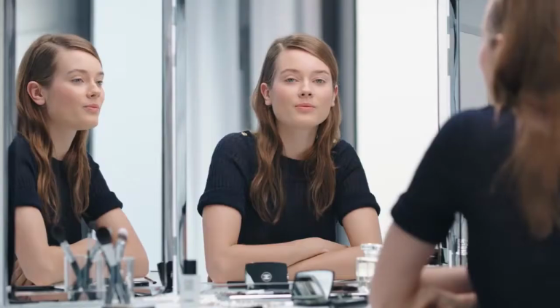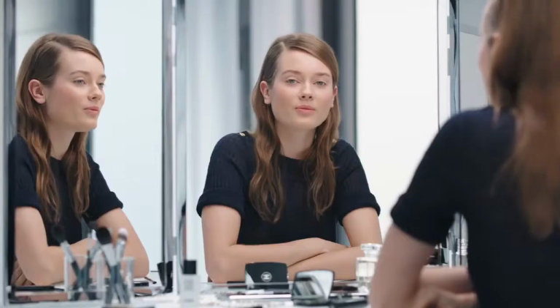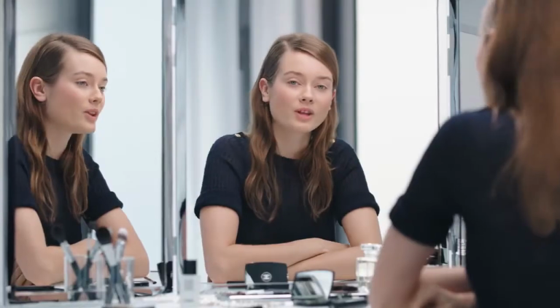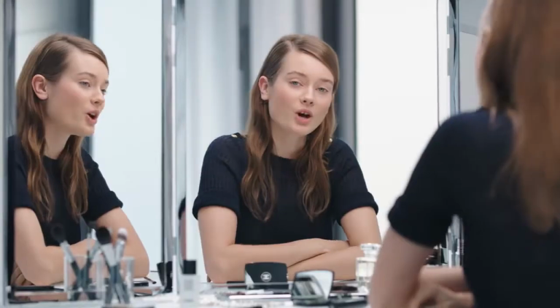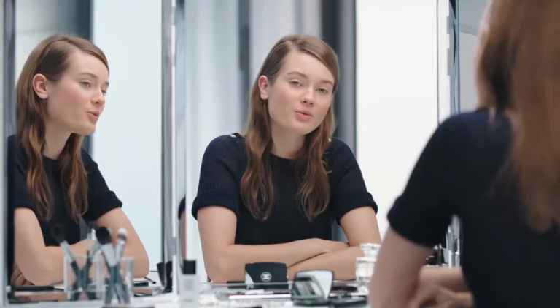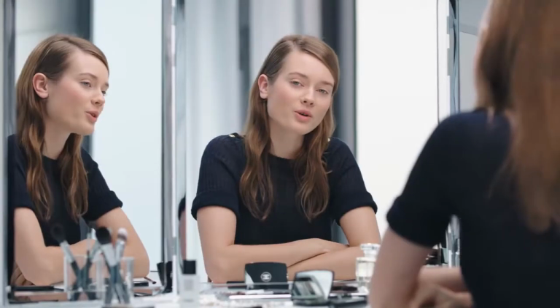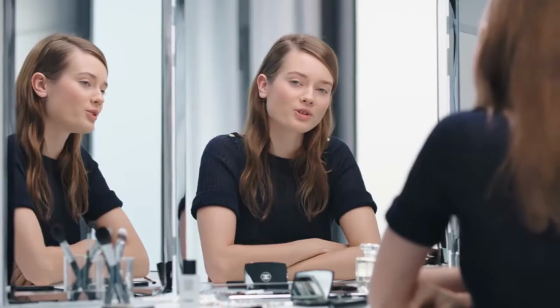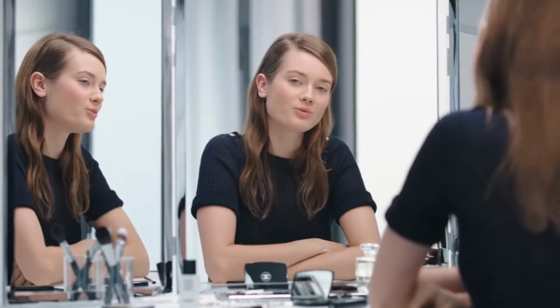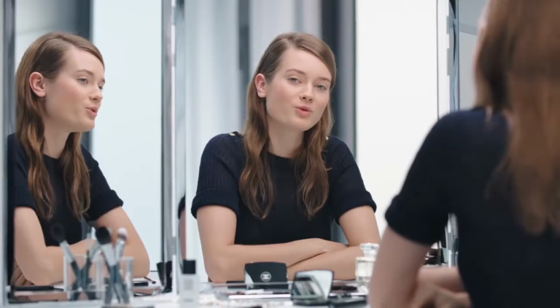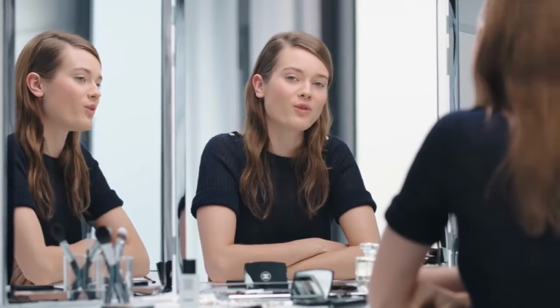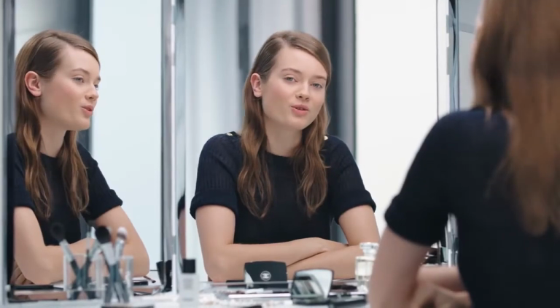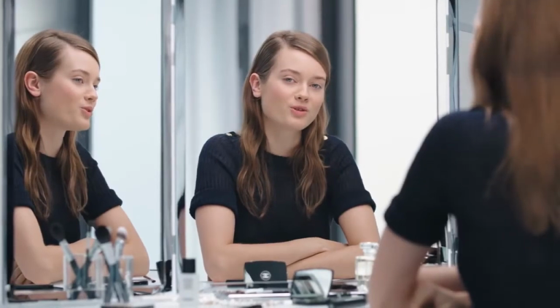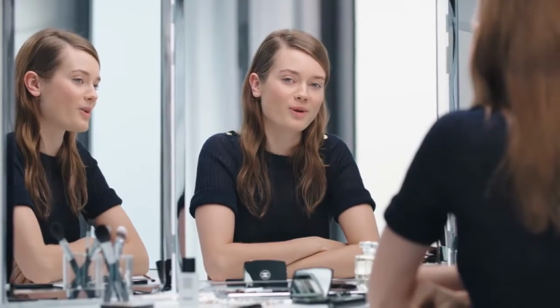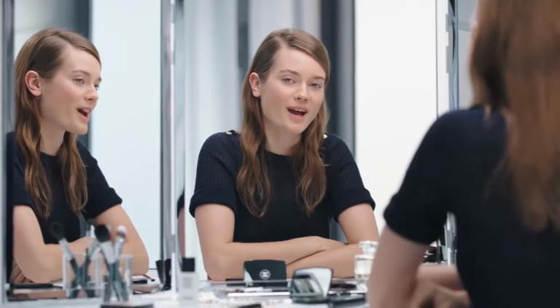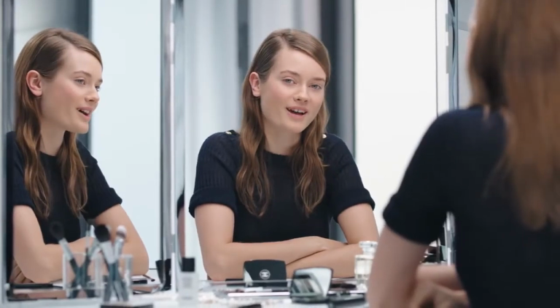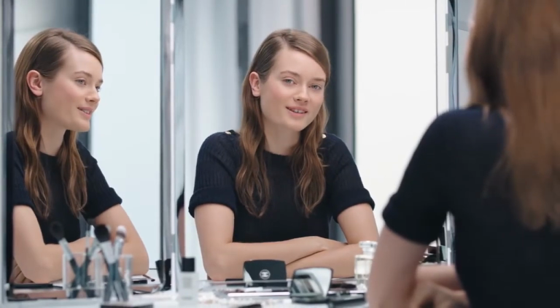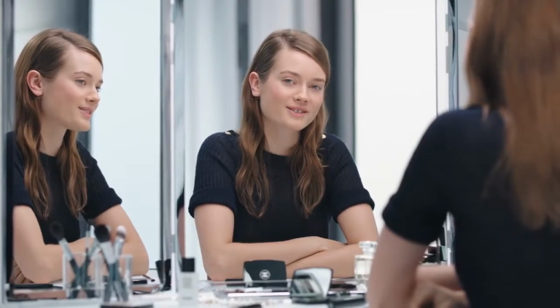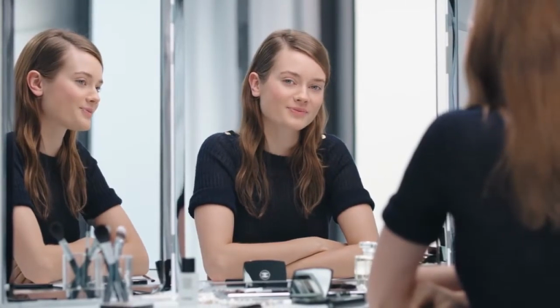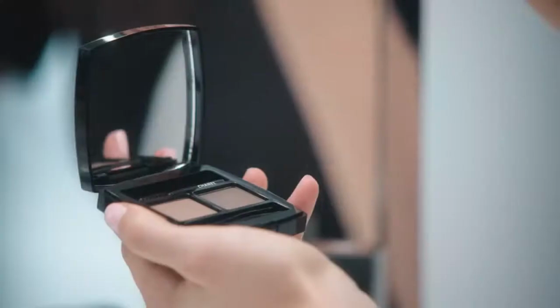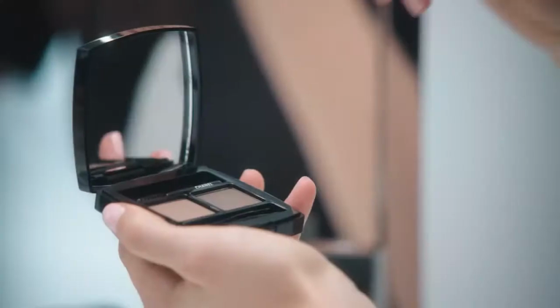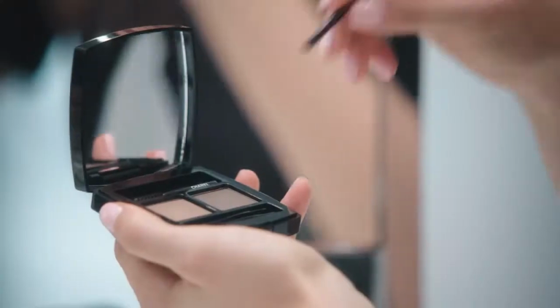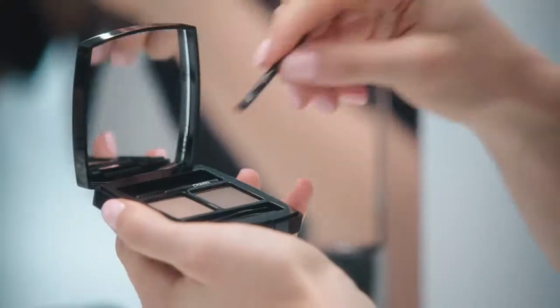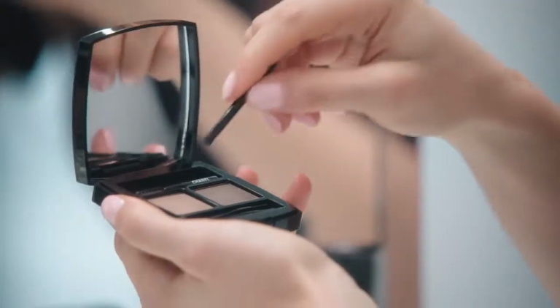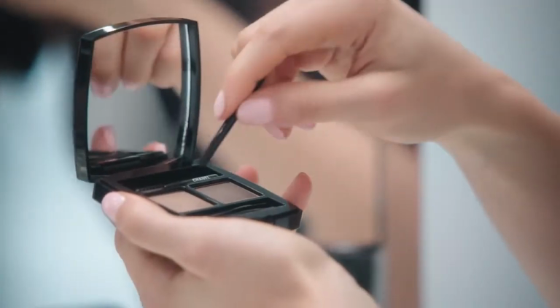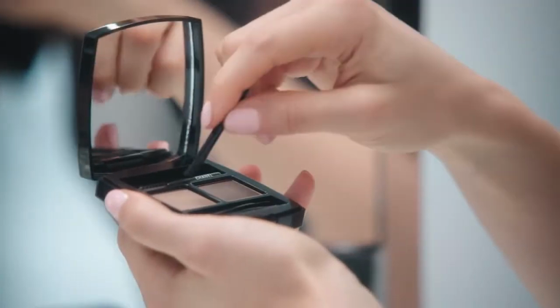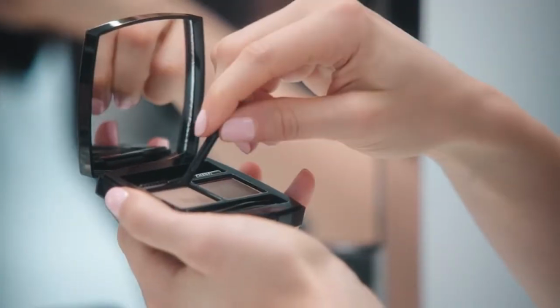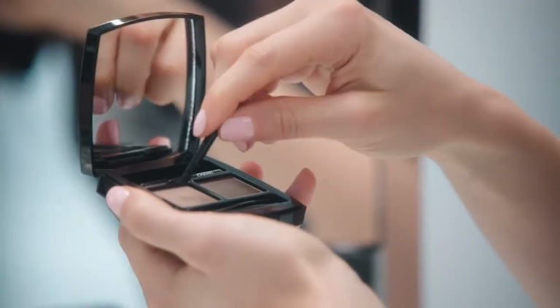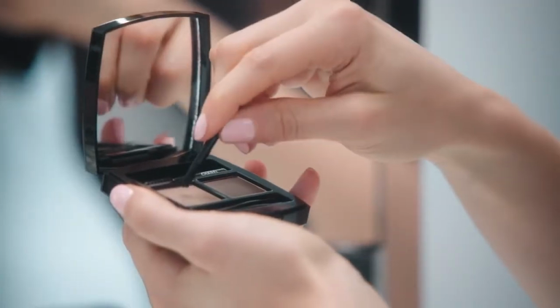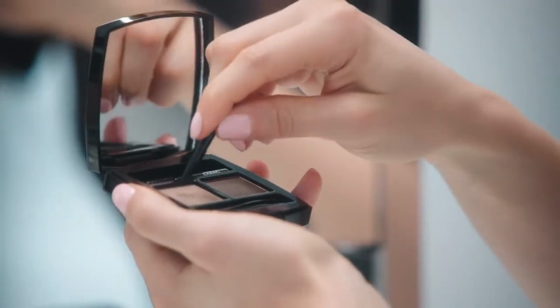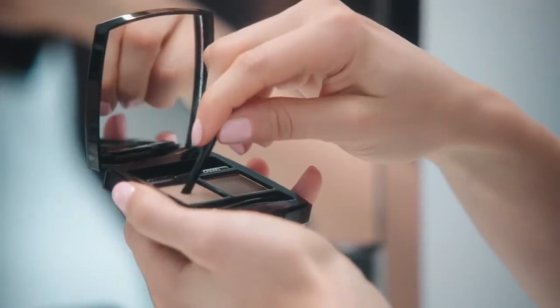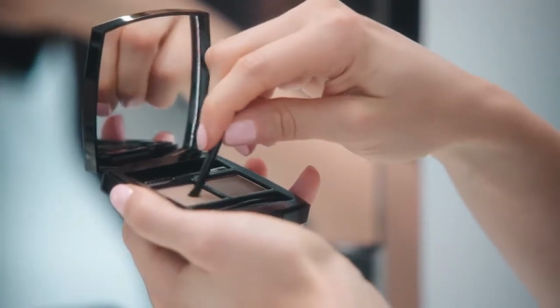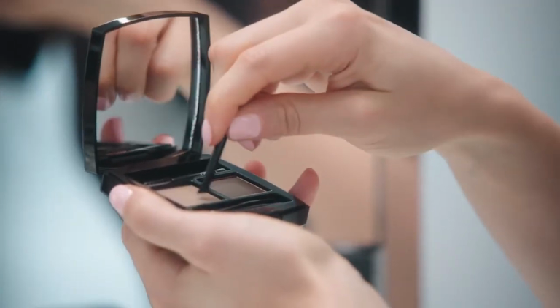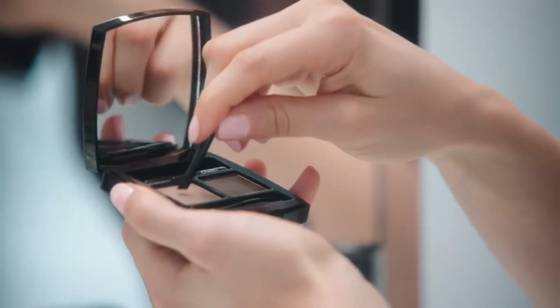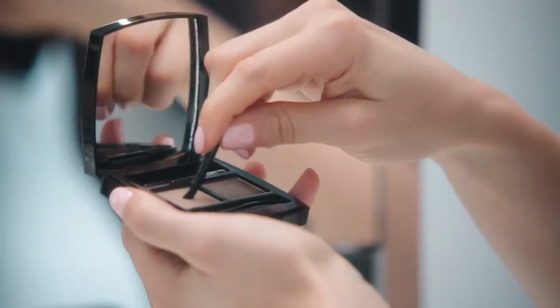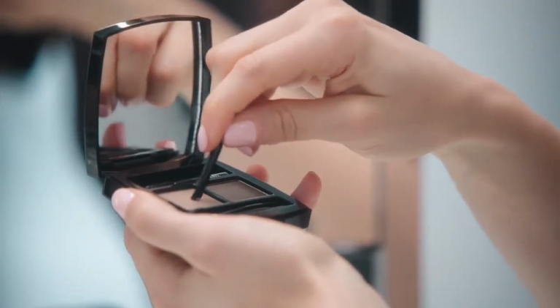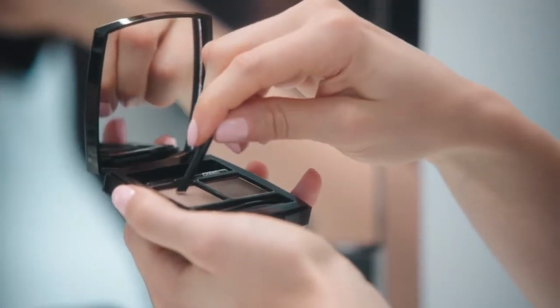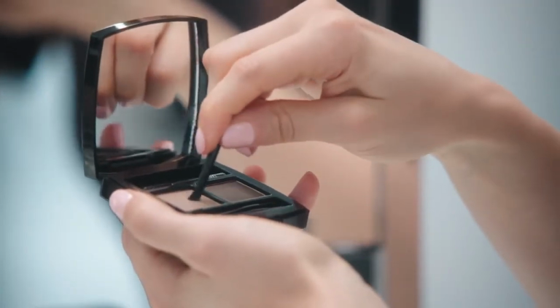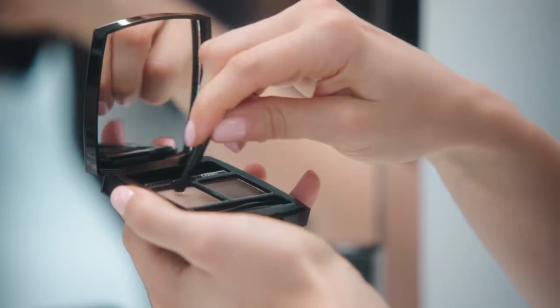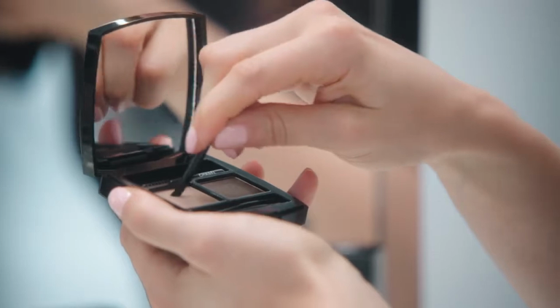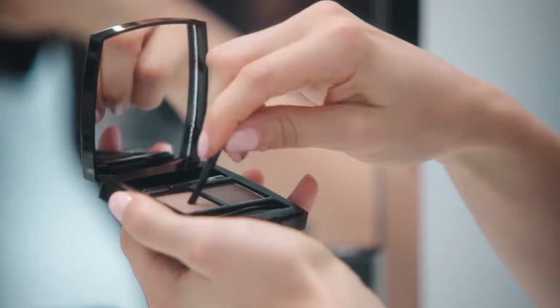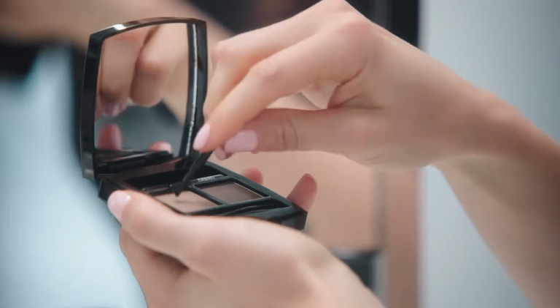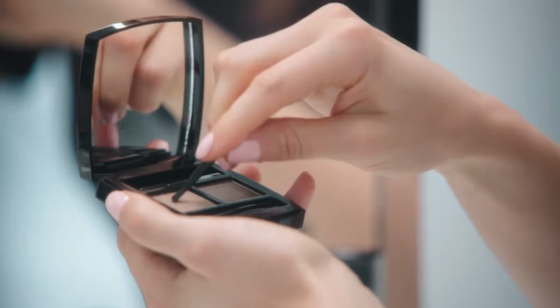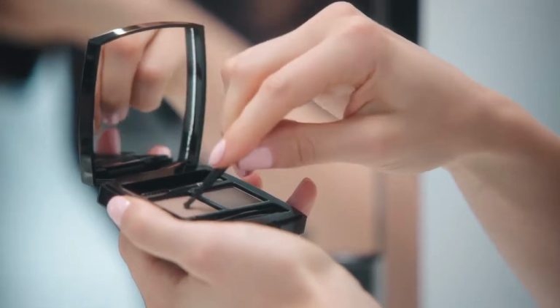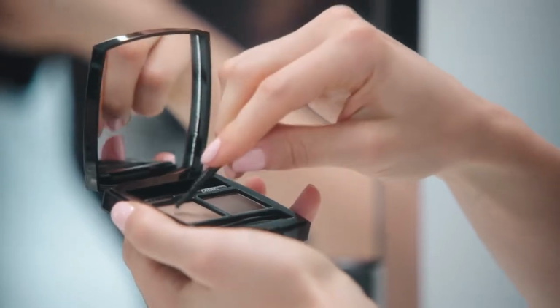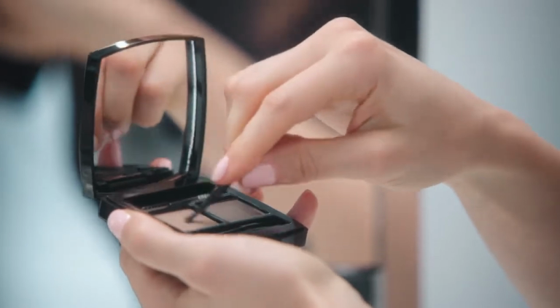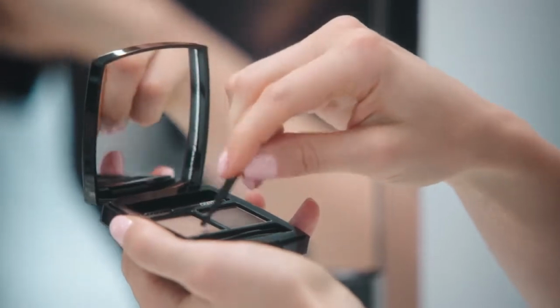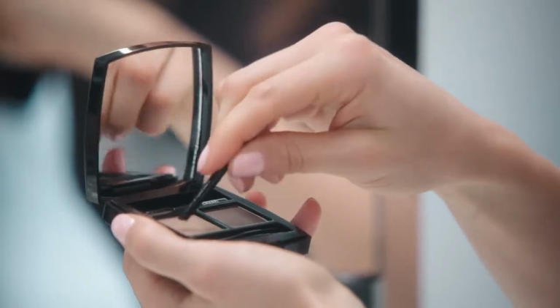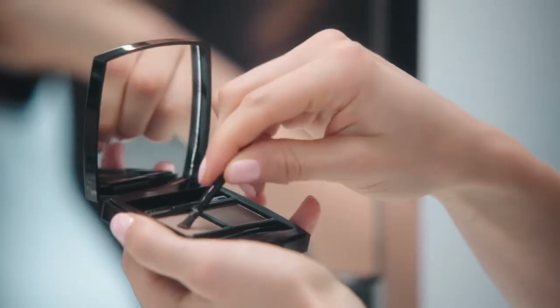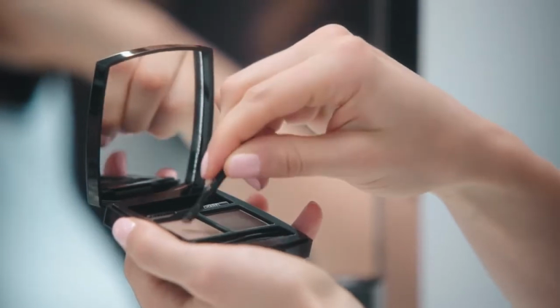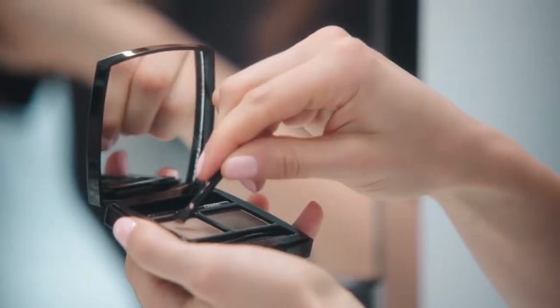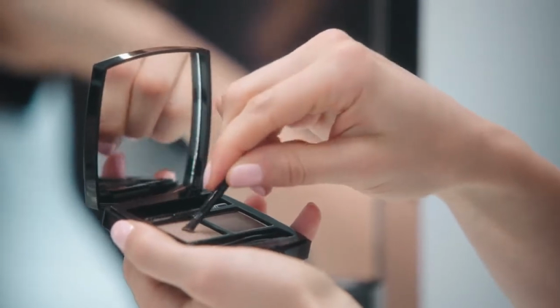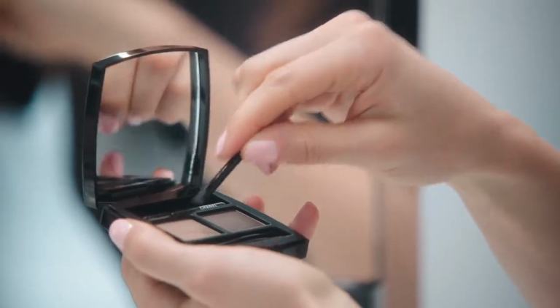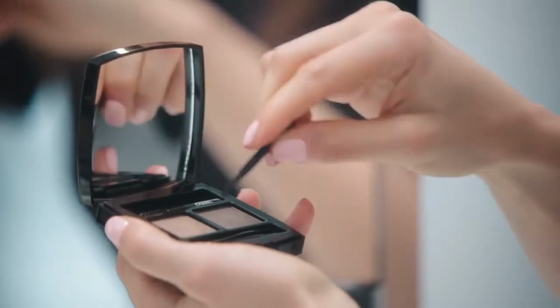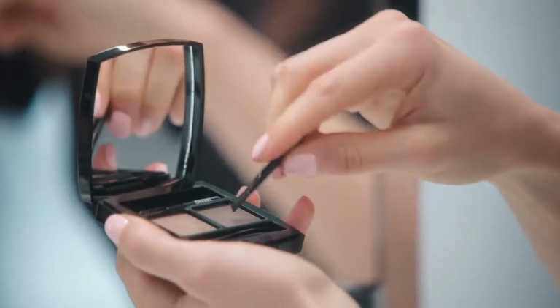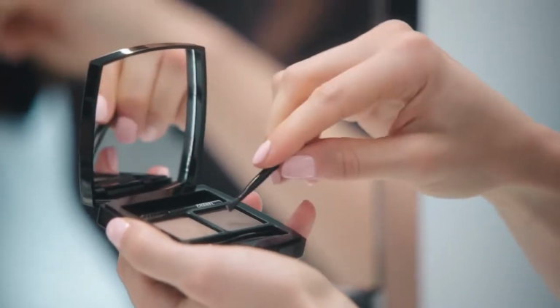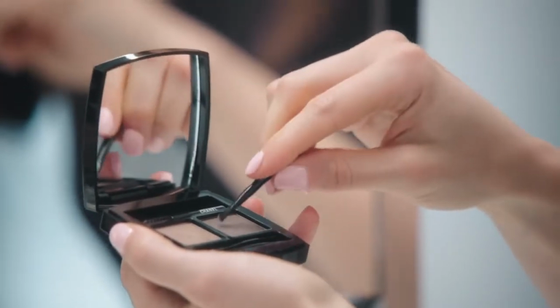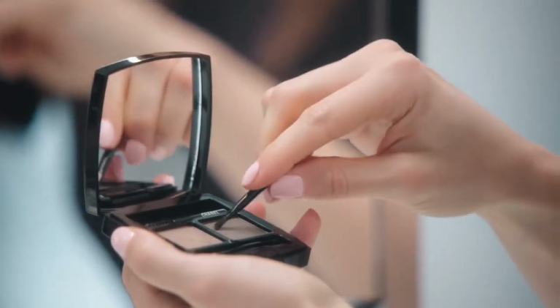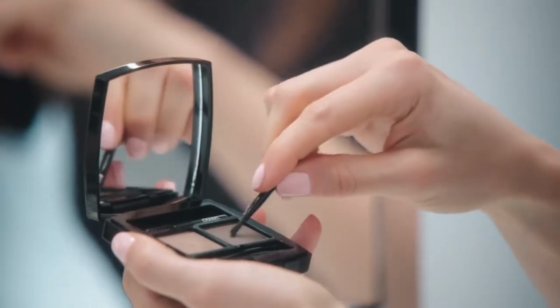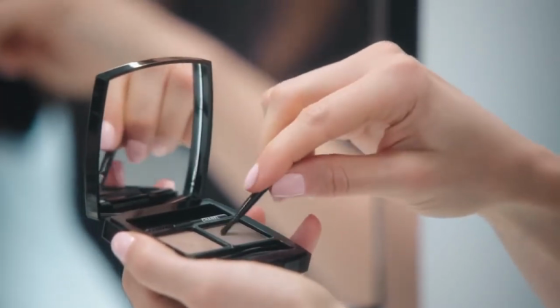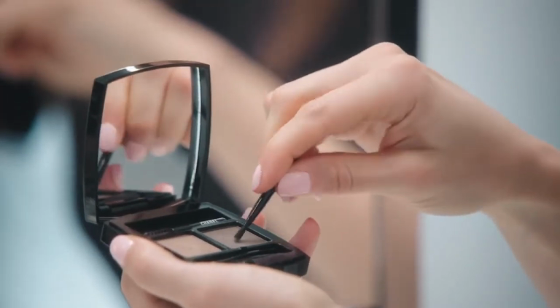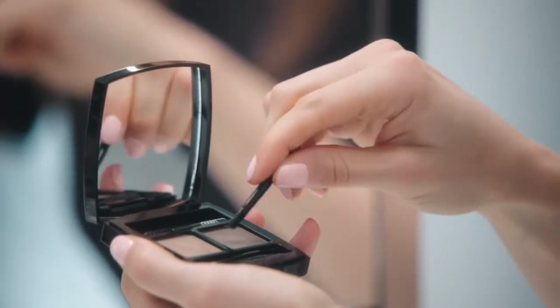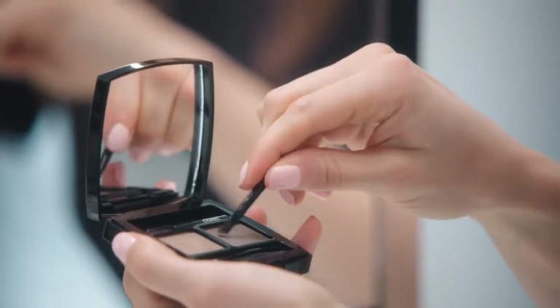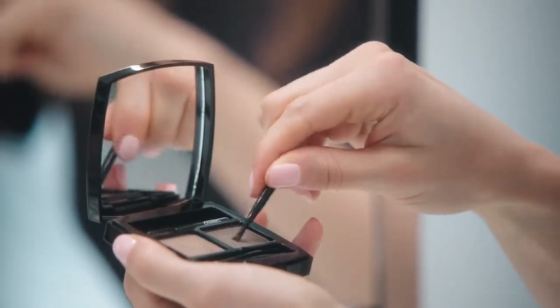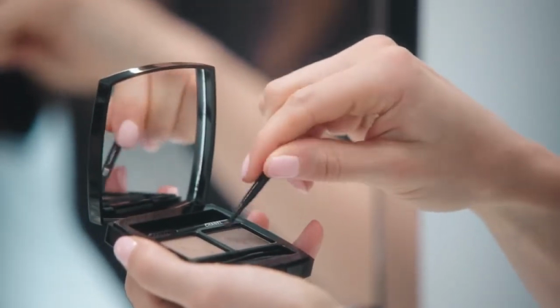Now I'm going to move on to my eyes. First, I define my eyebrows by mixing two shades of Palette Sourcil.